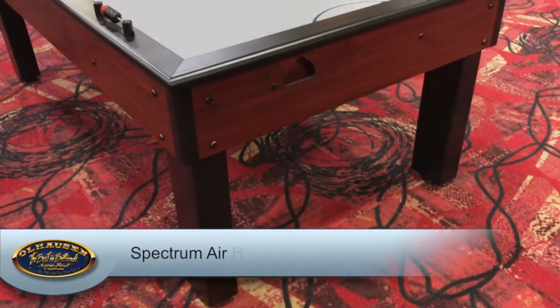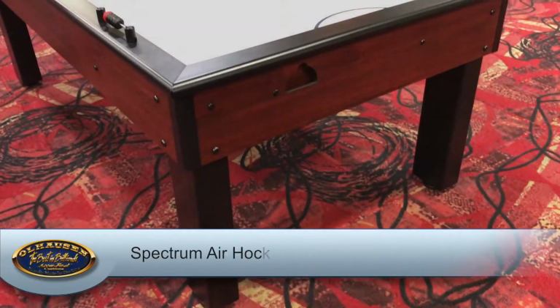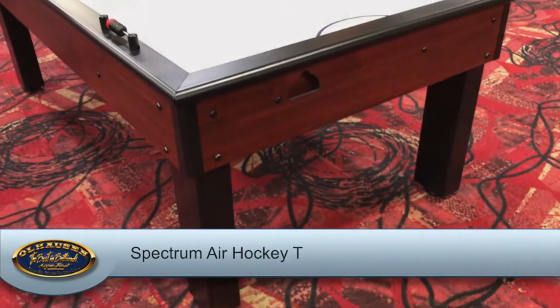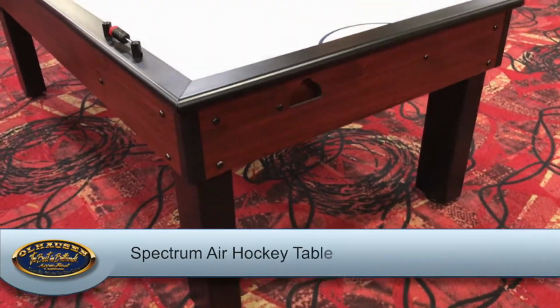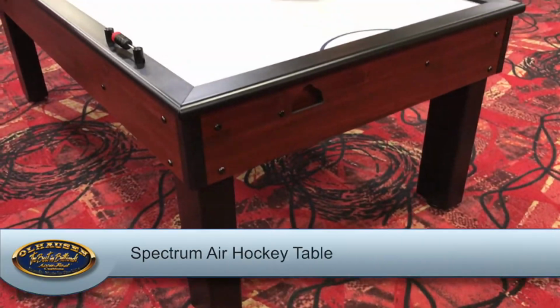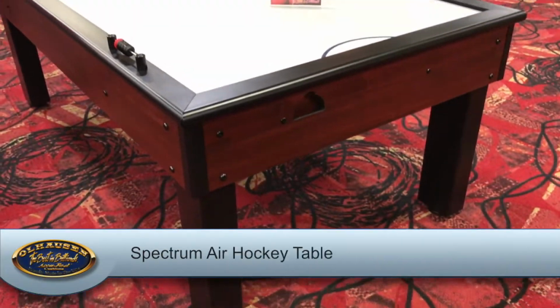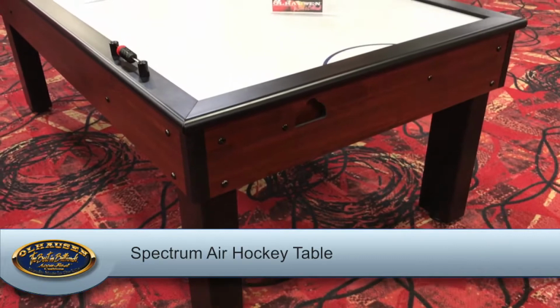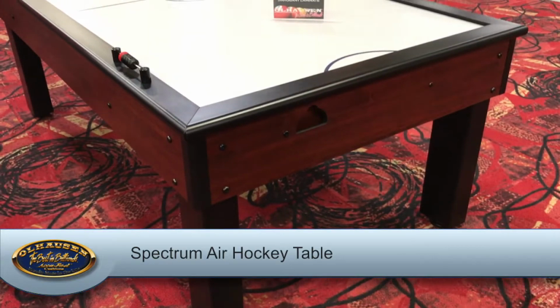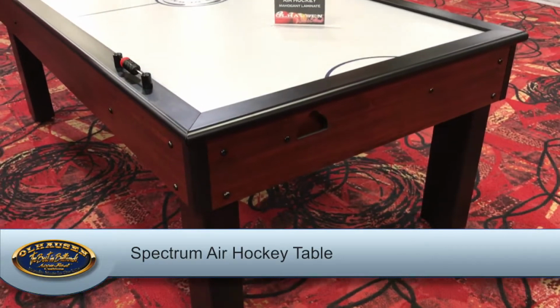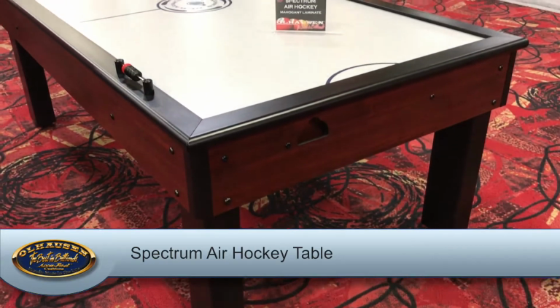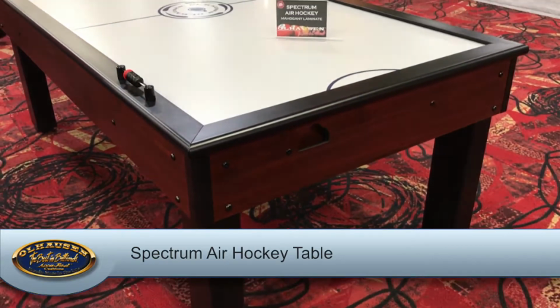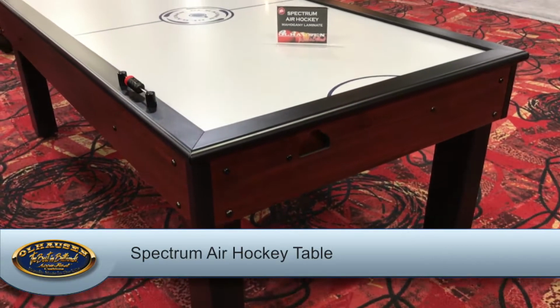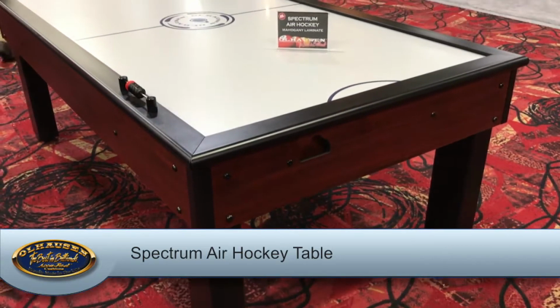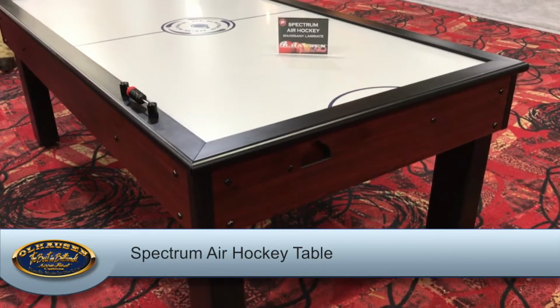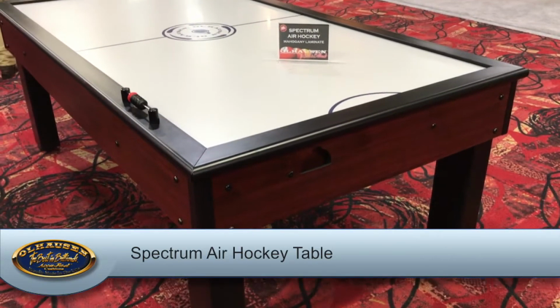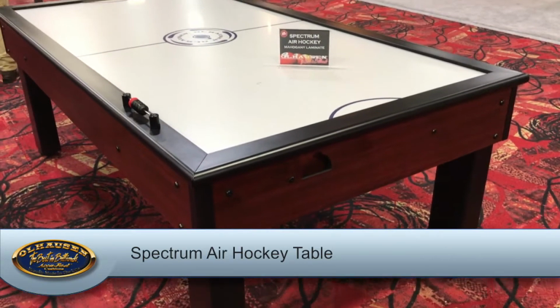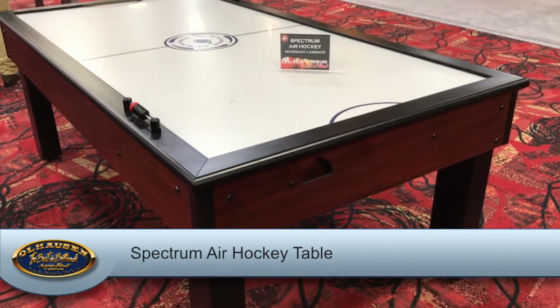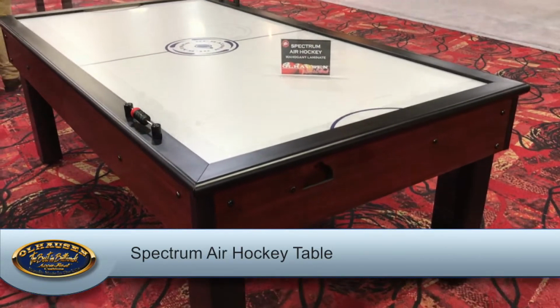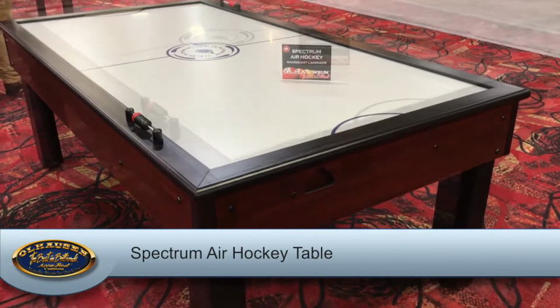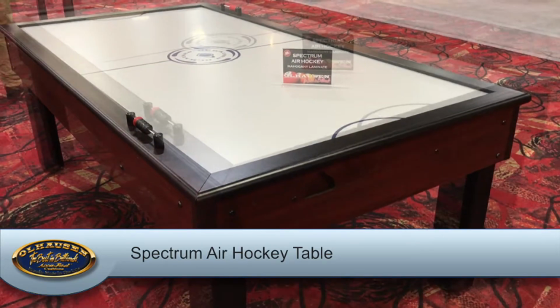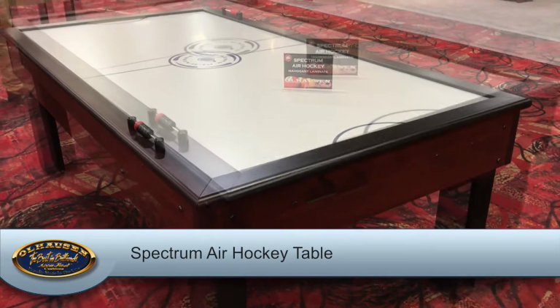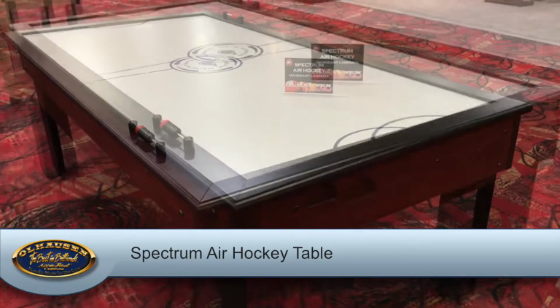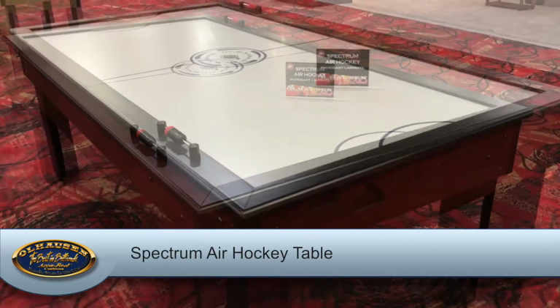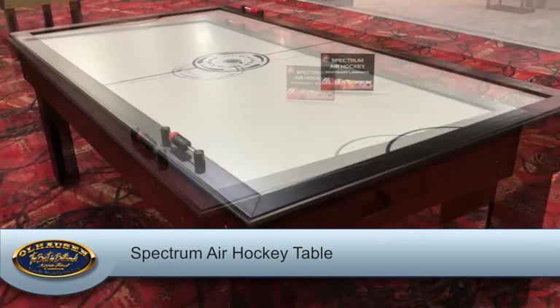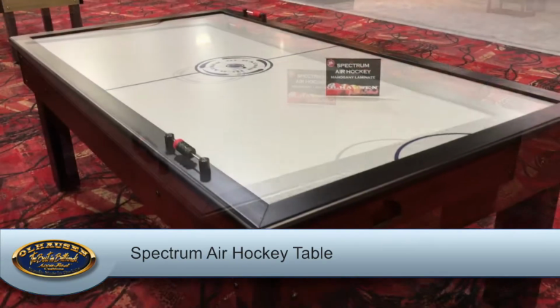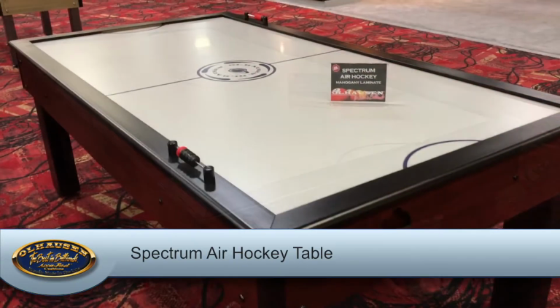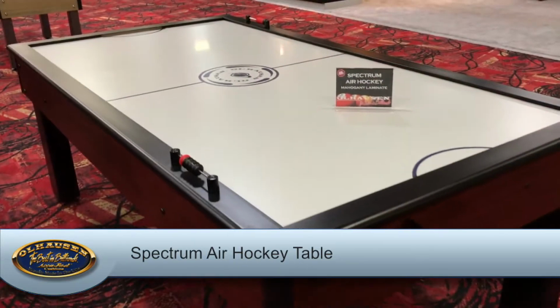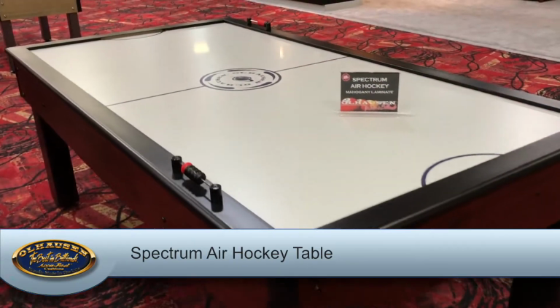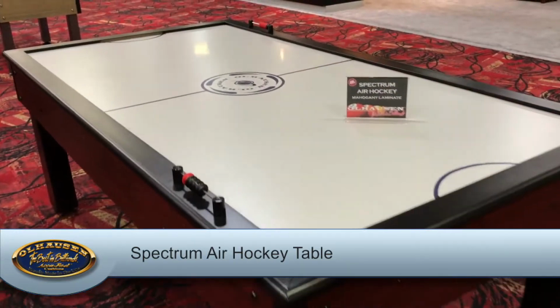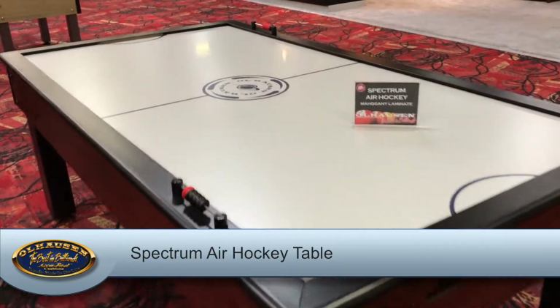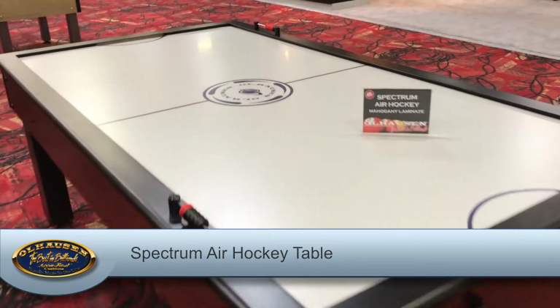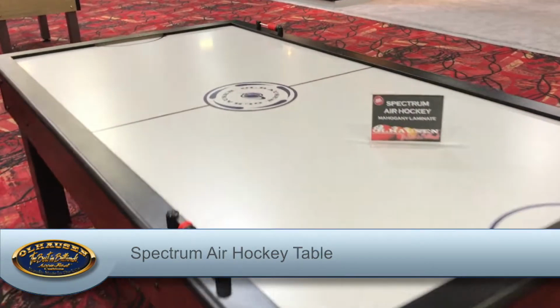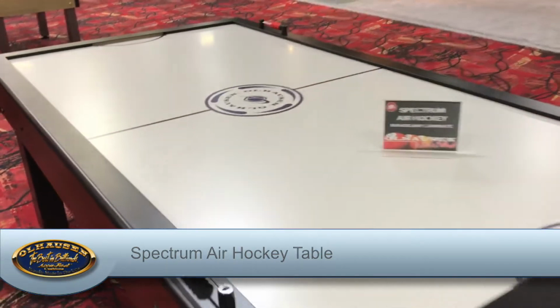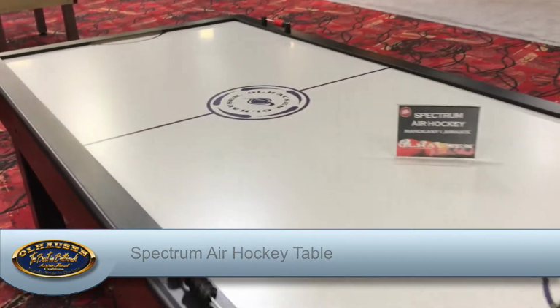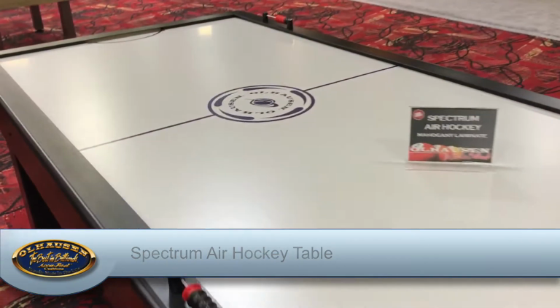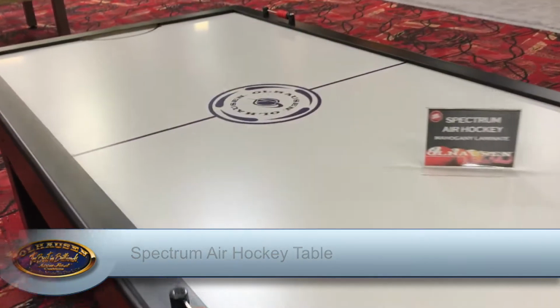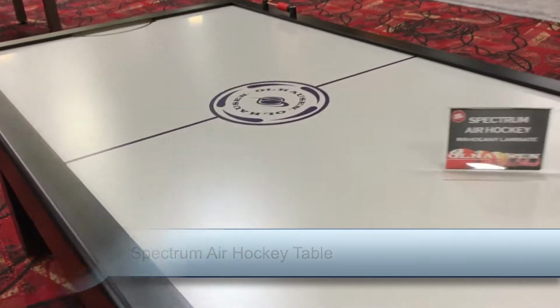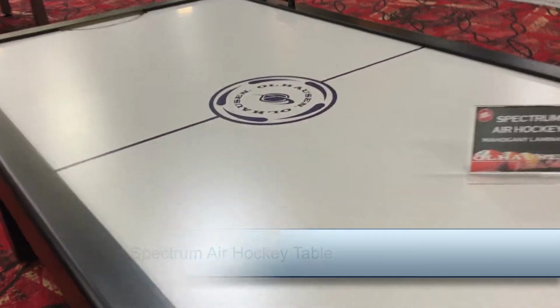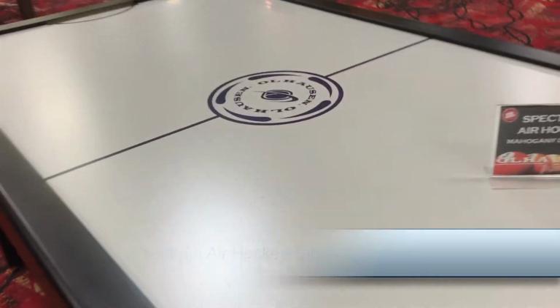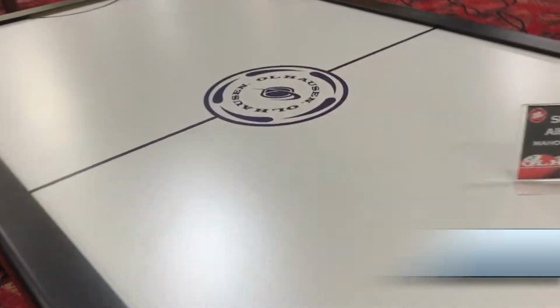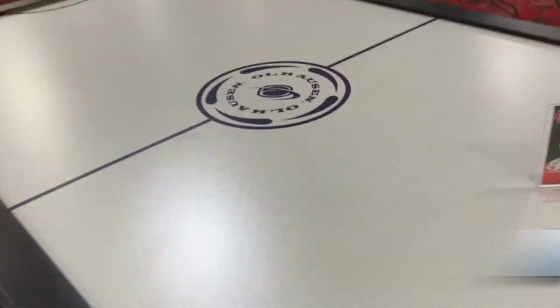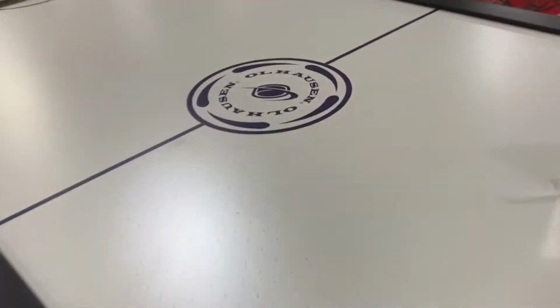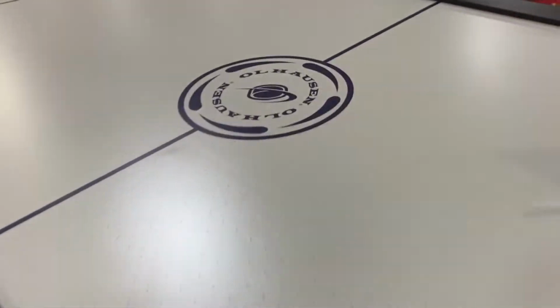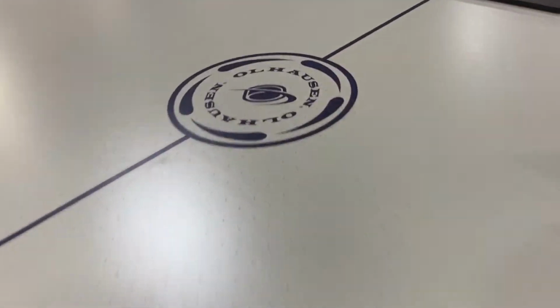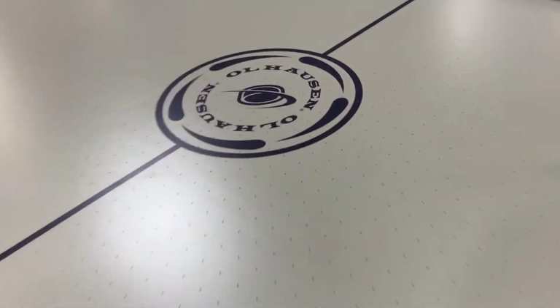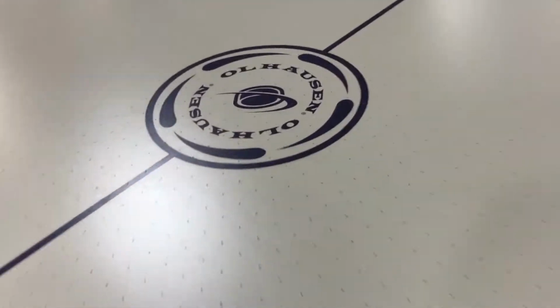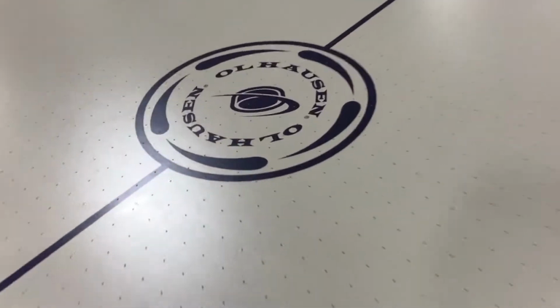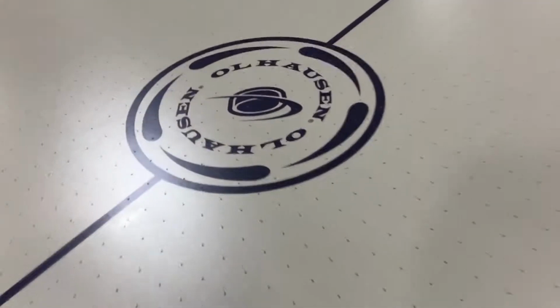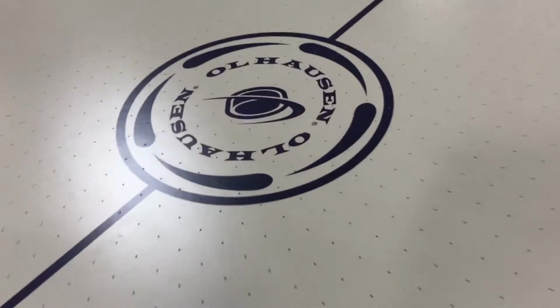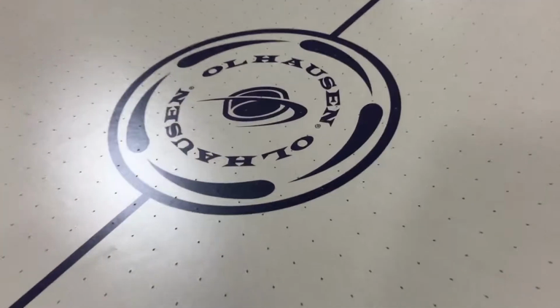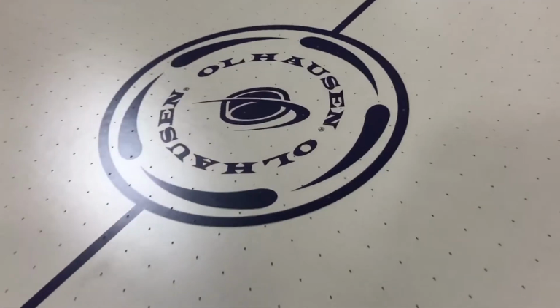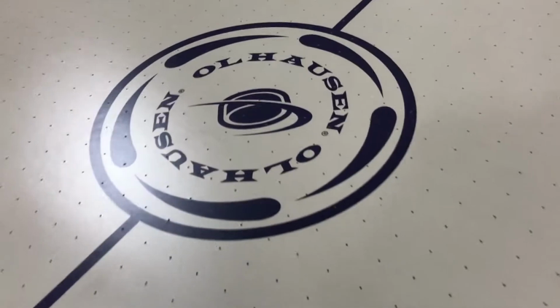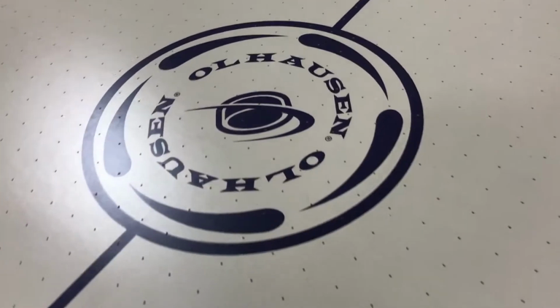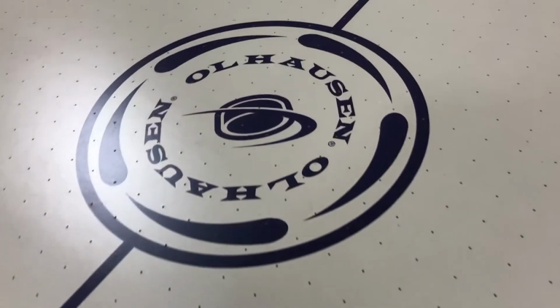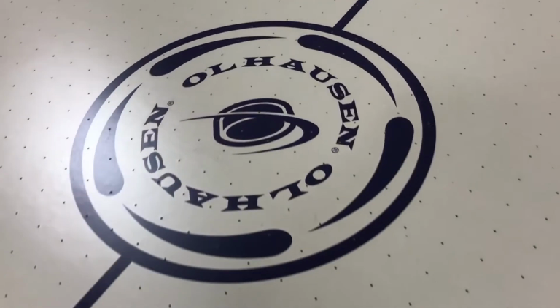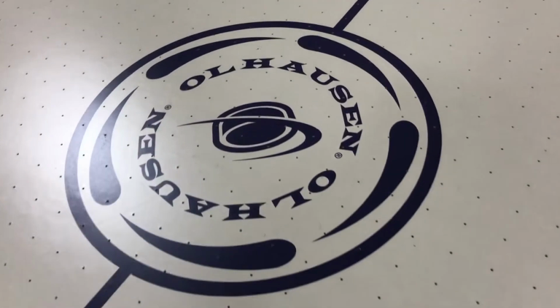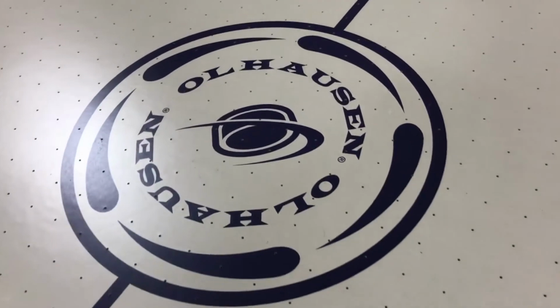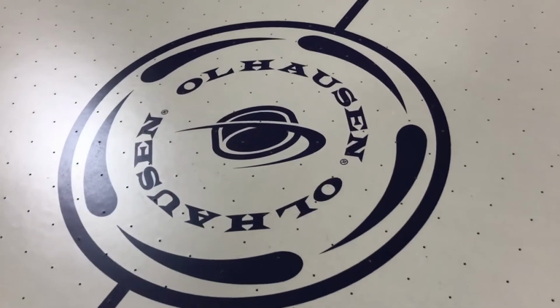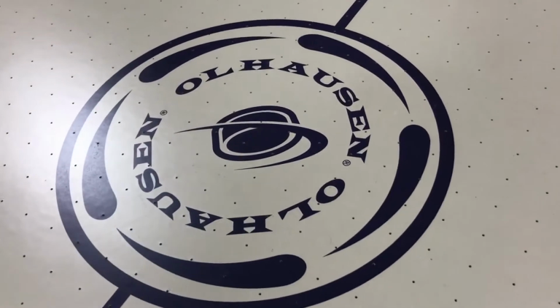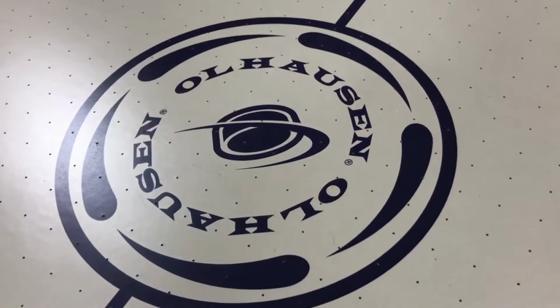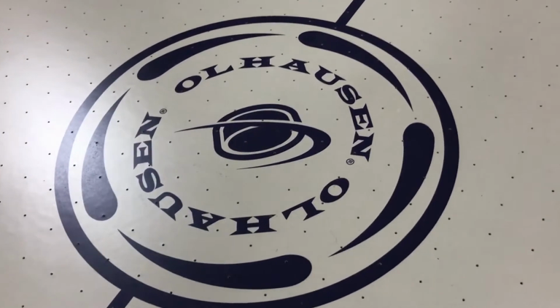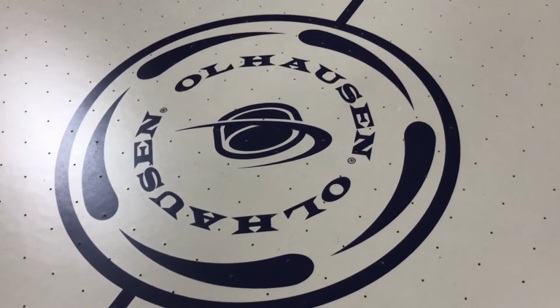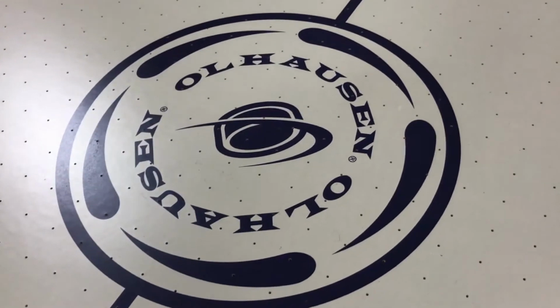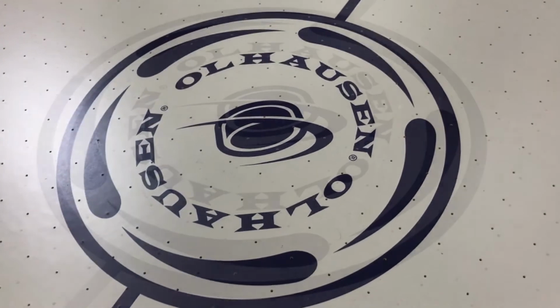The Spectrum air hockey table, available in only mahogany laminate, features a new Ohlhausen logo in the center of the play surface.